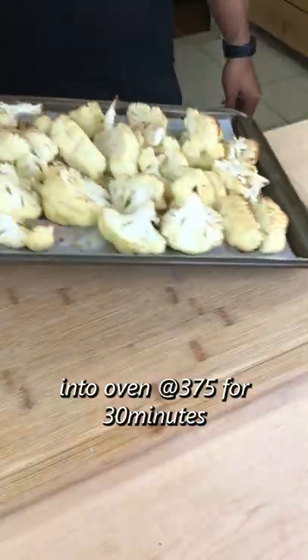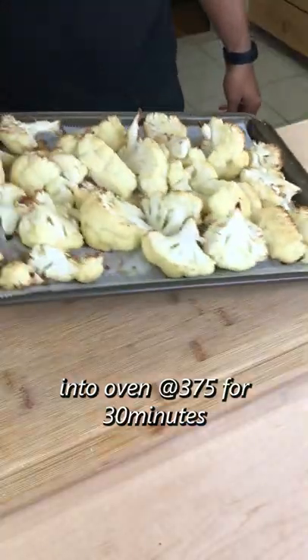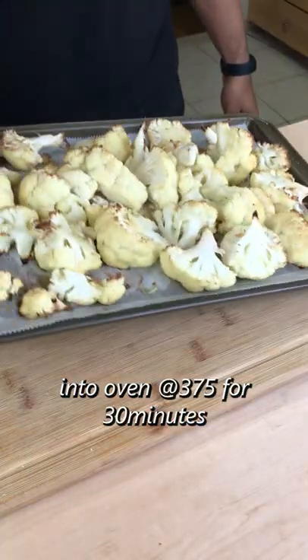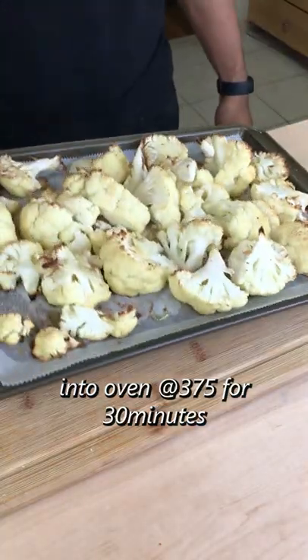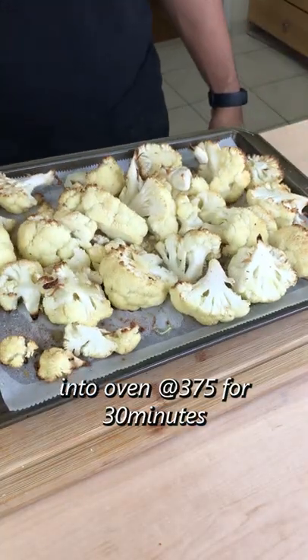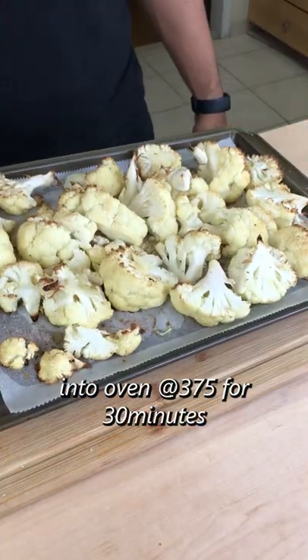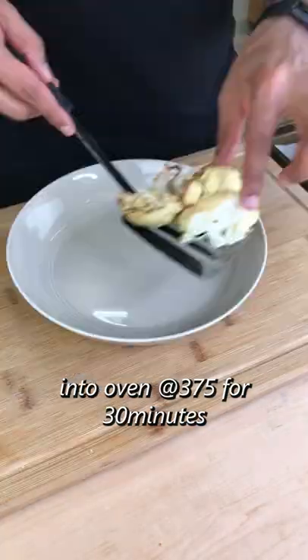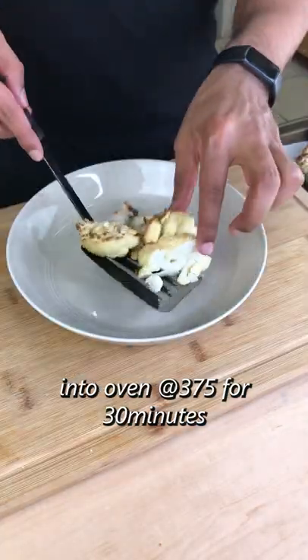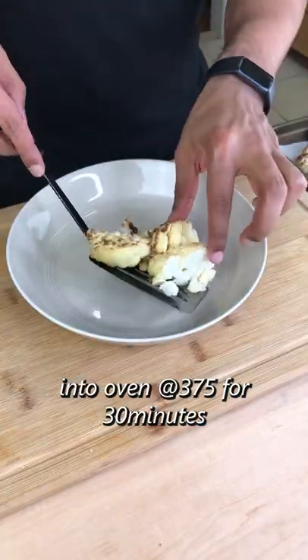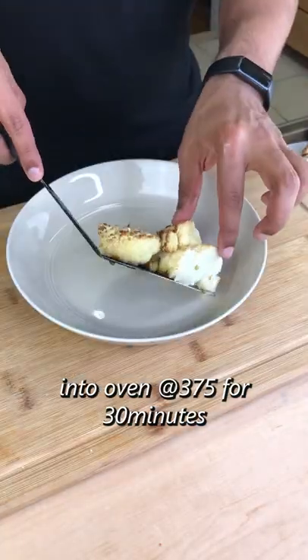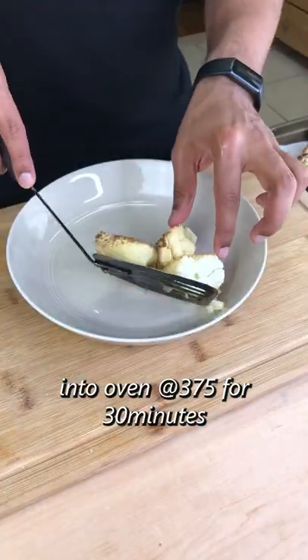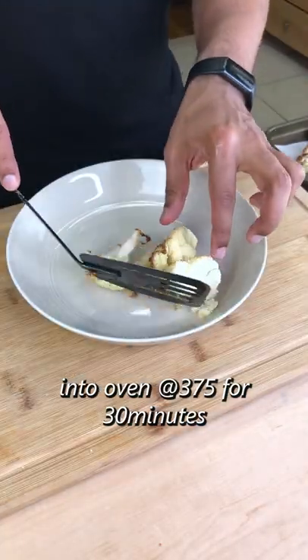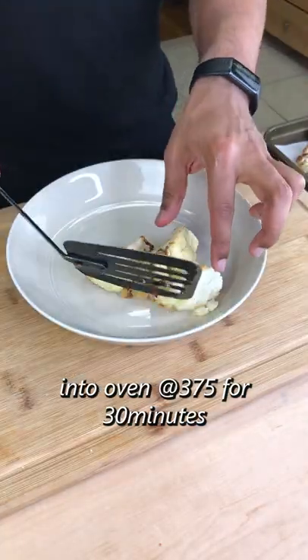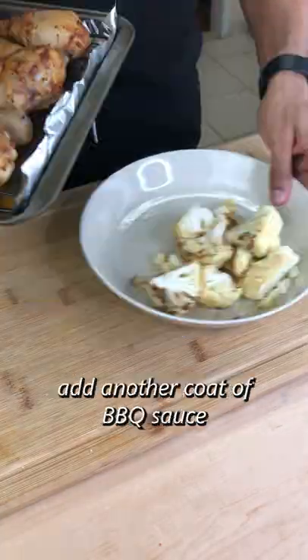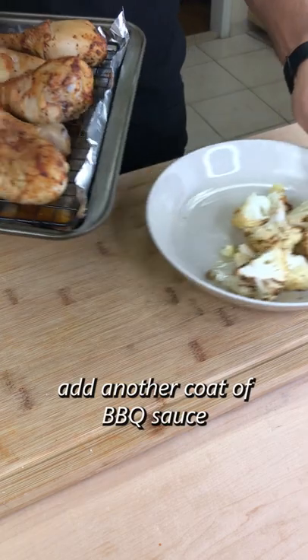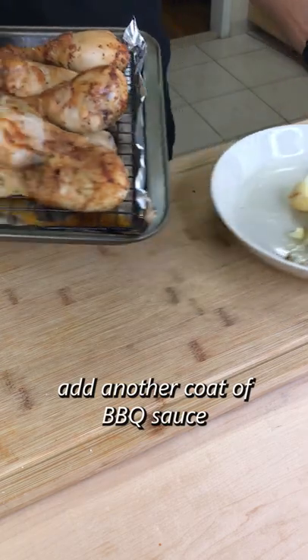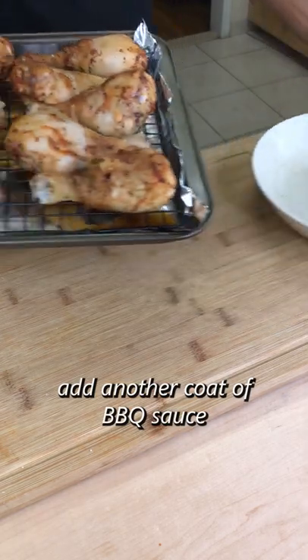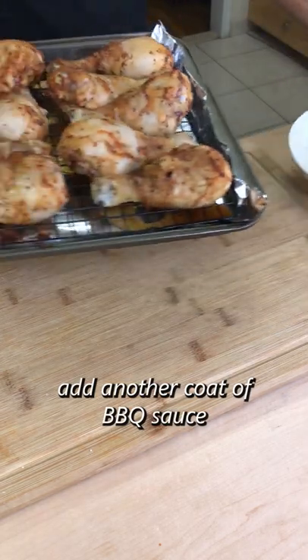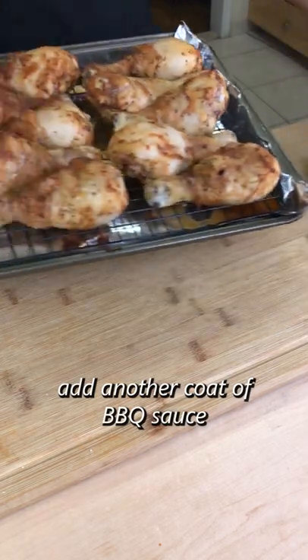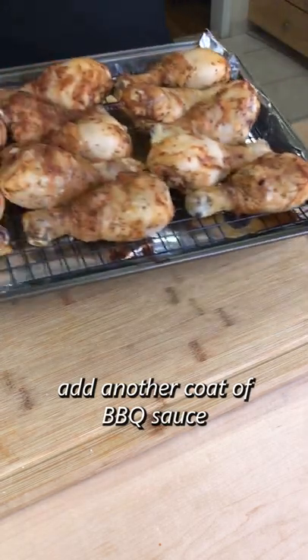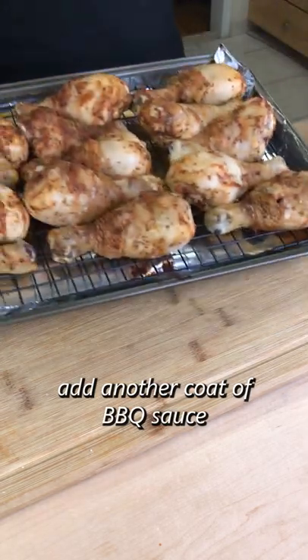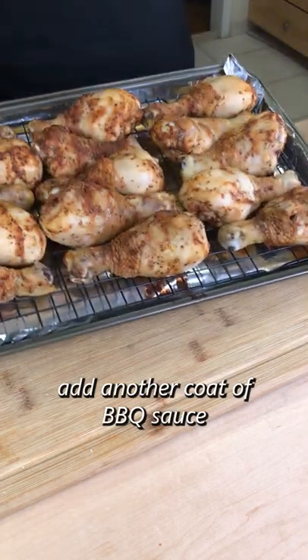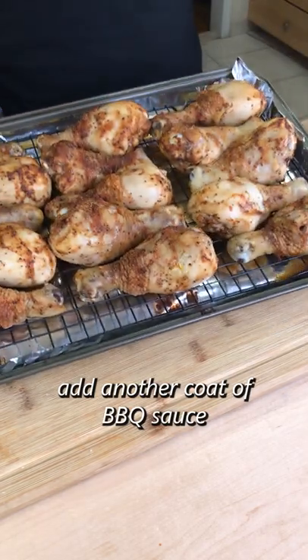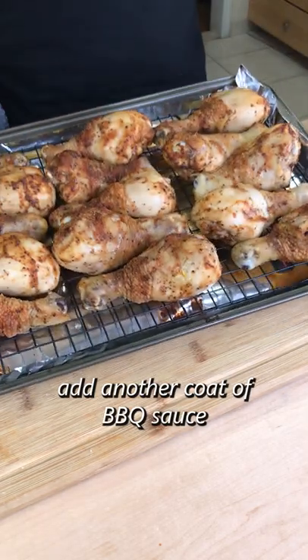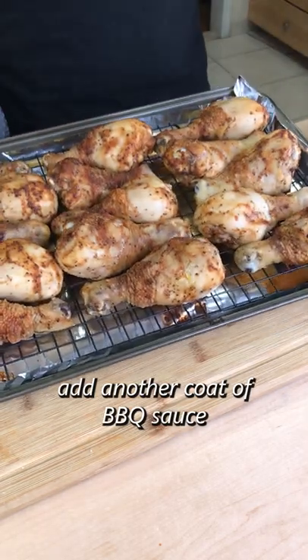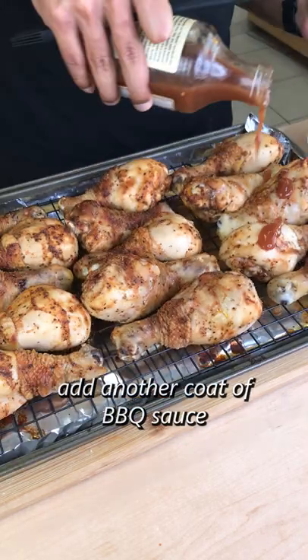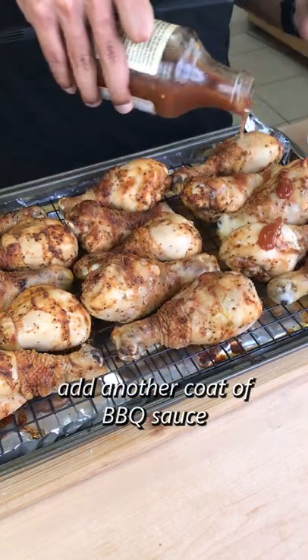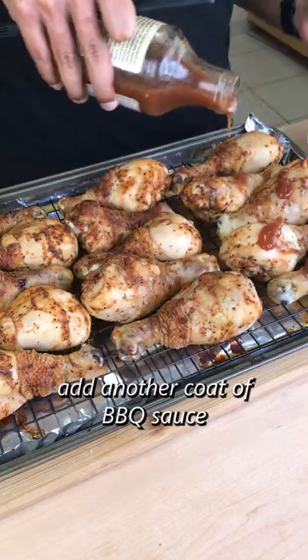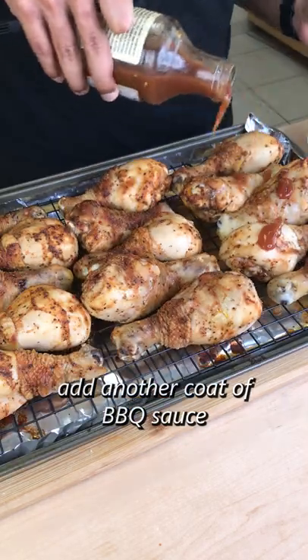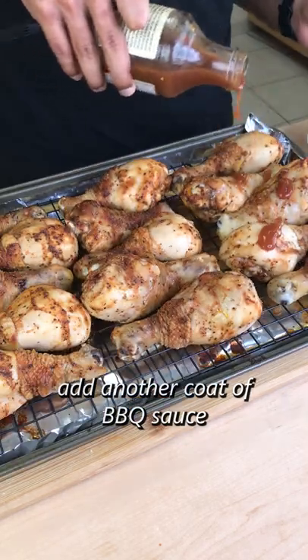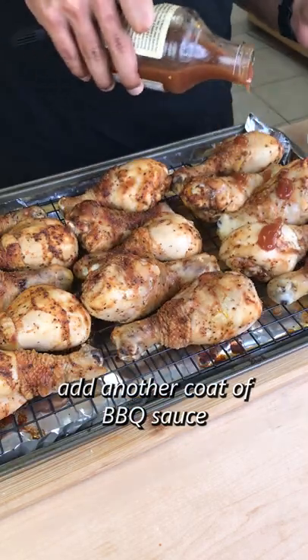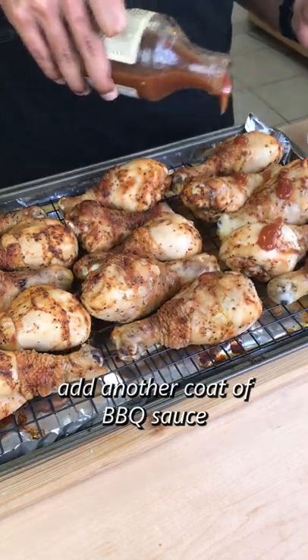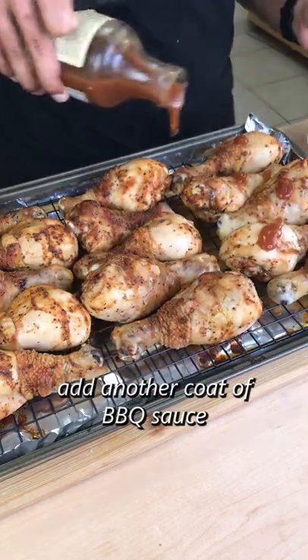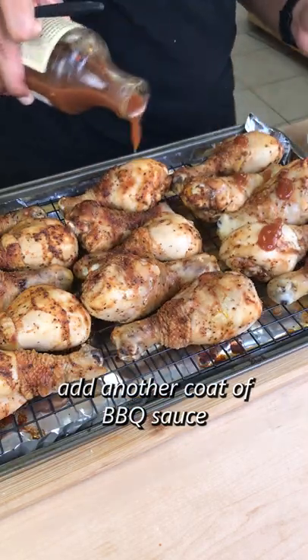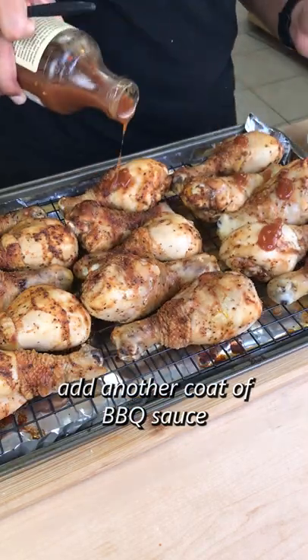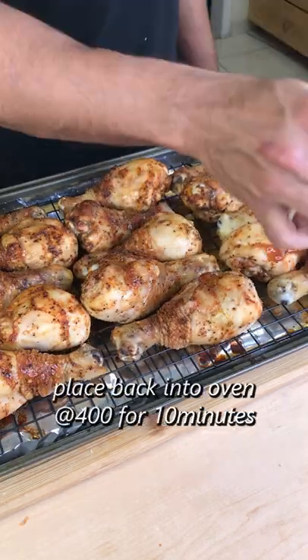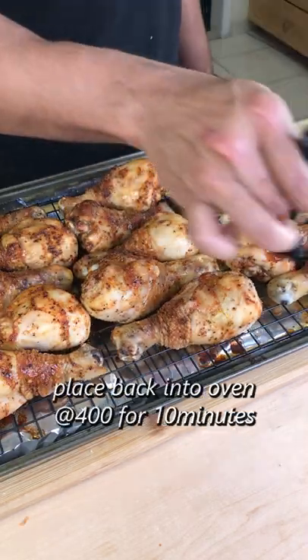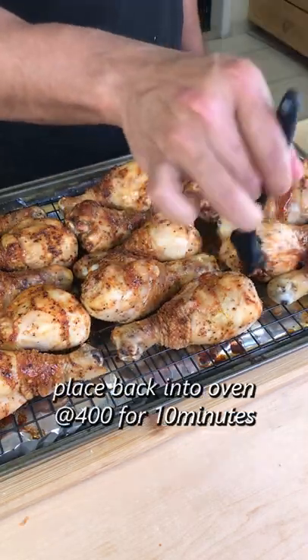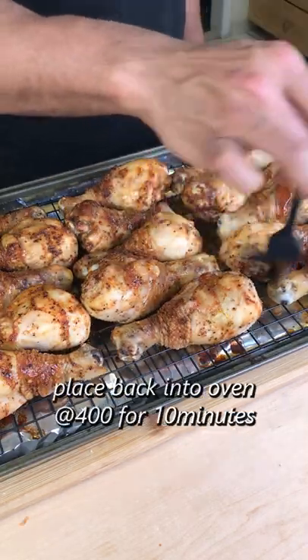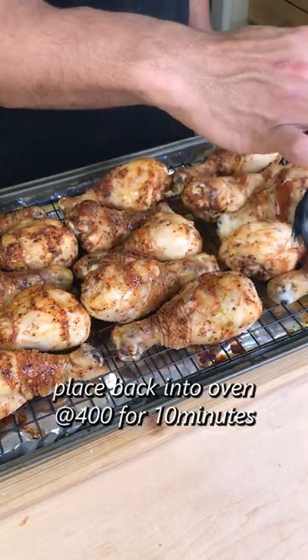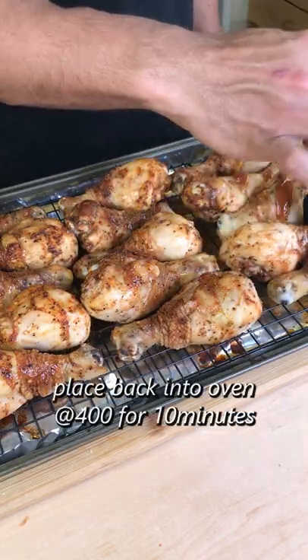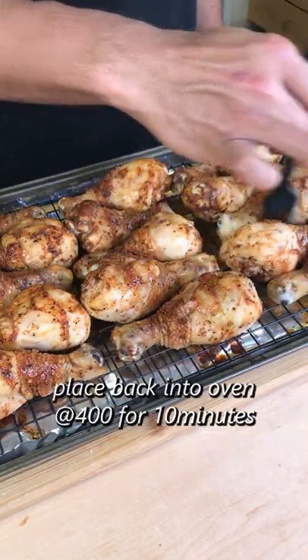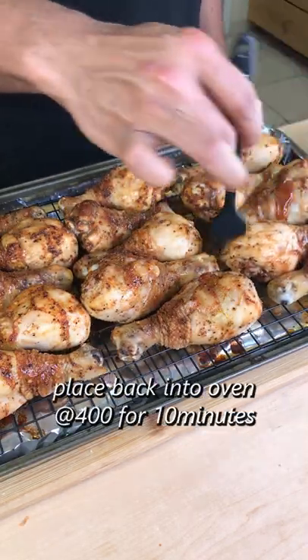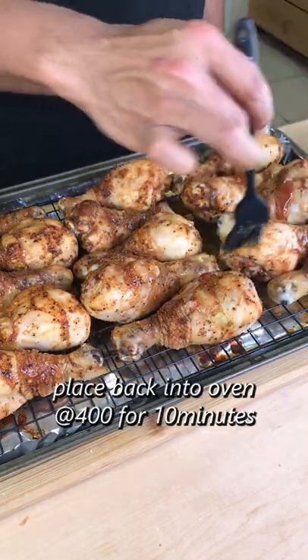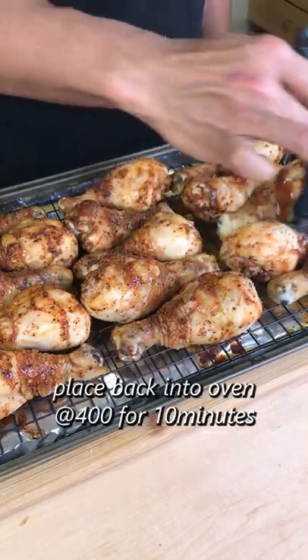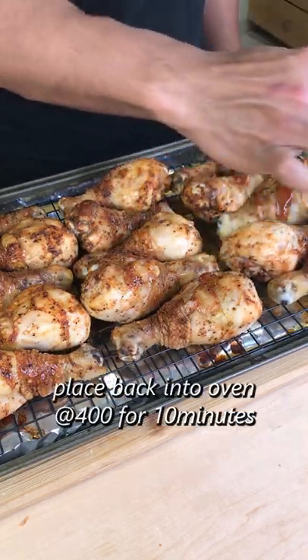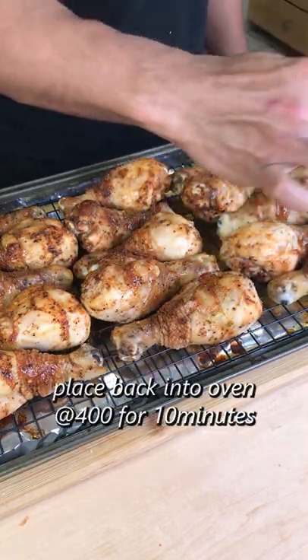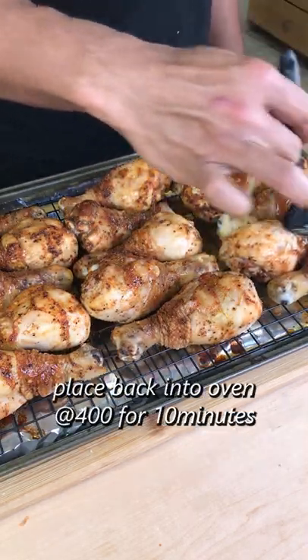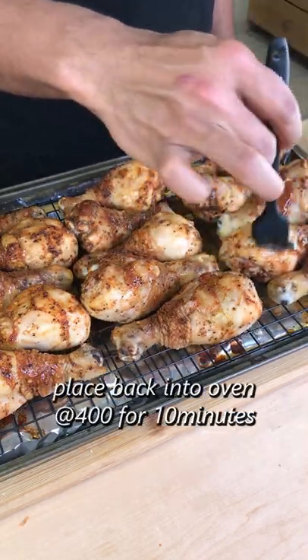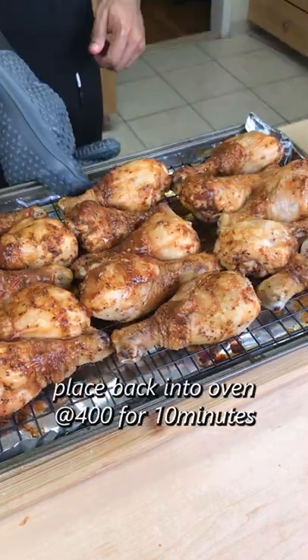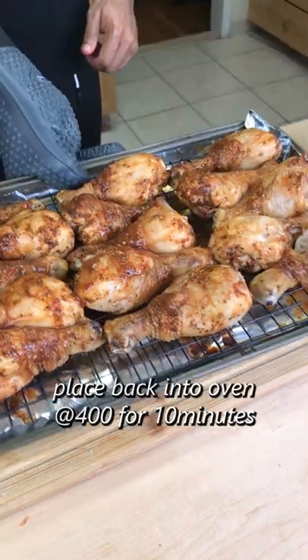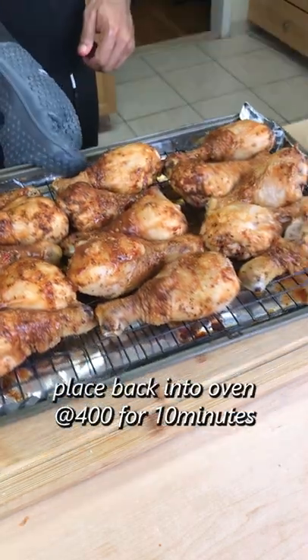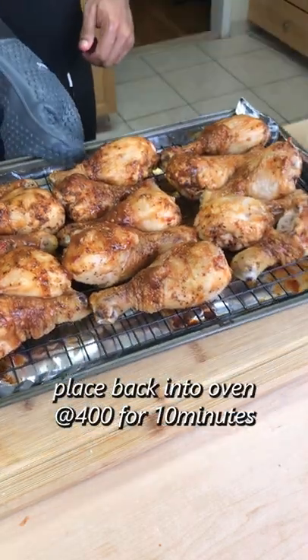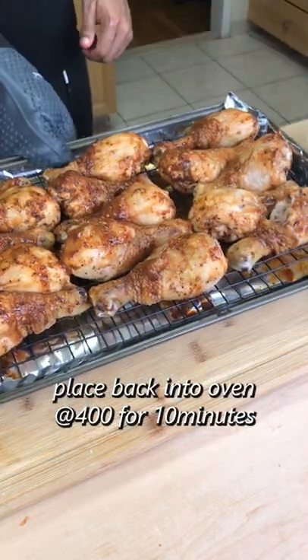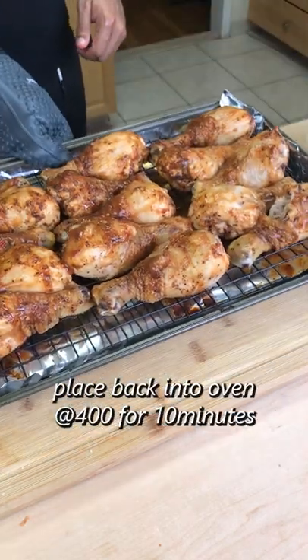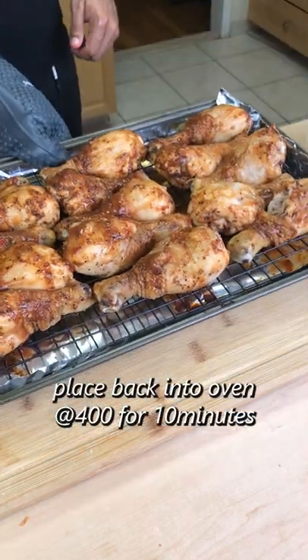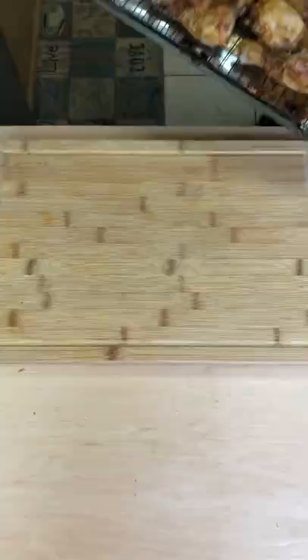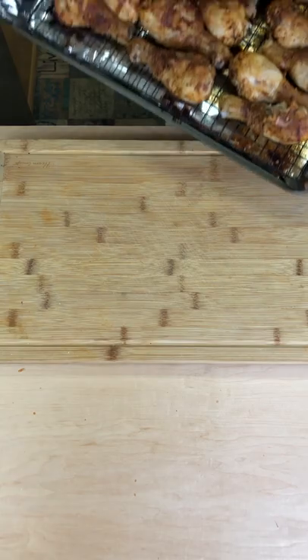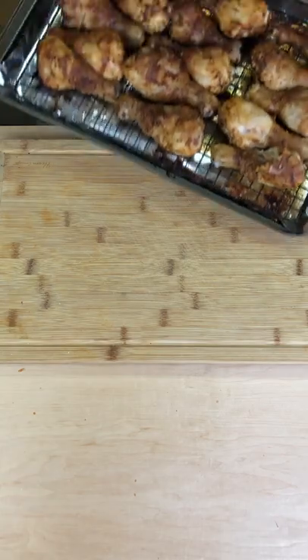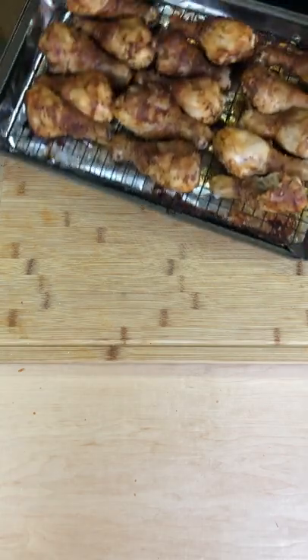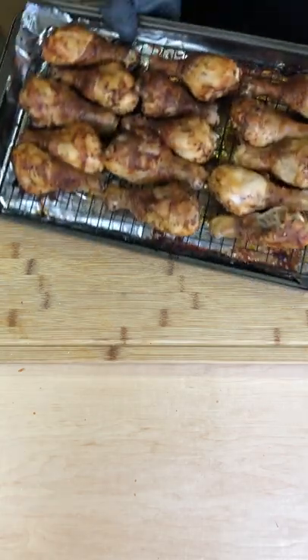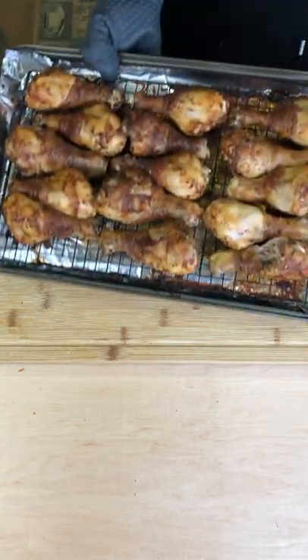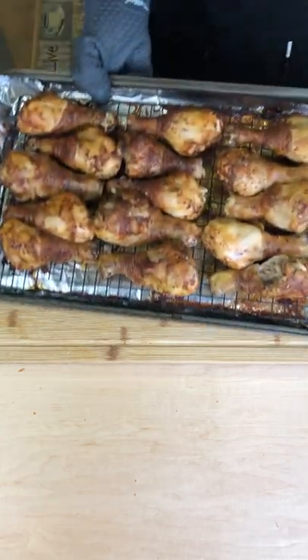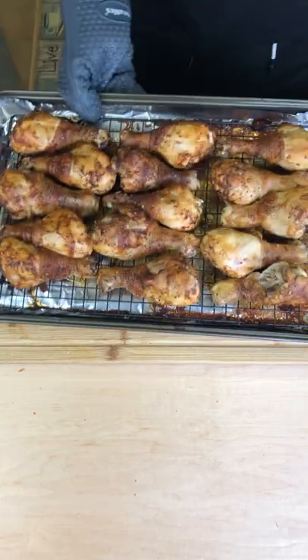Last up is taking the drumsticks out, raising the temp to 400, adding another coat of barbecue sauce, and placing it back into the oven for 10 more minutes. And that's about it.